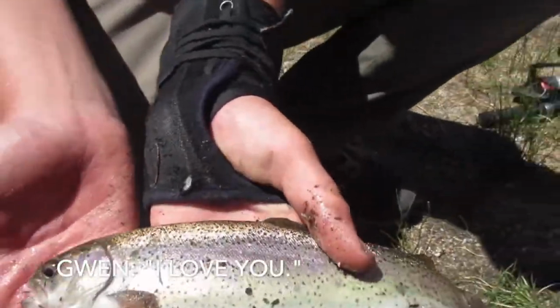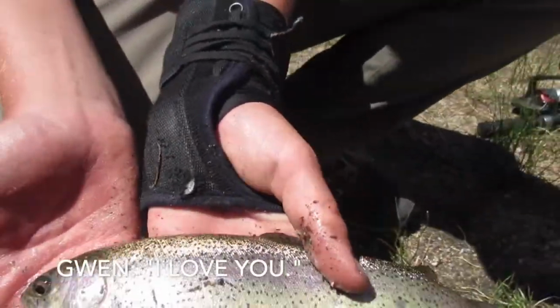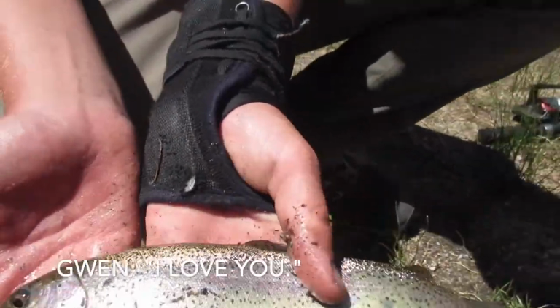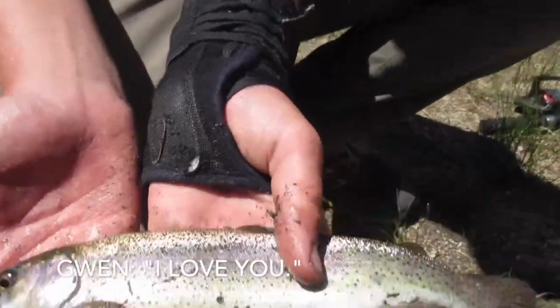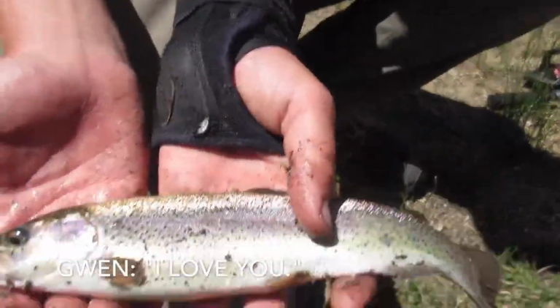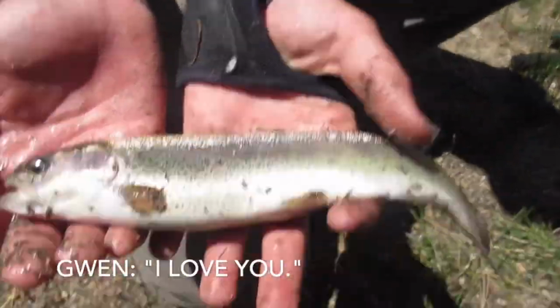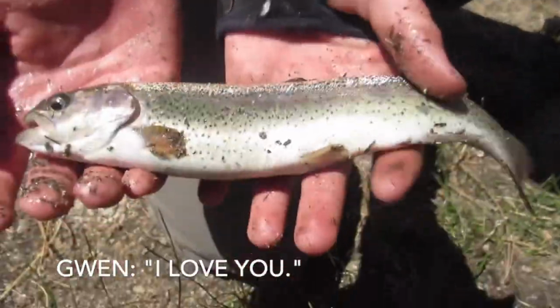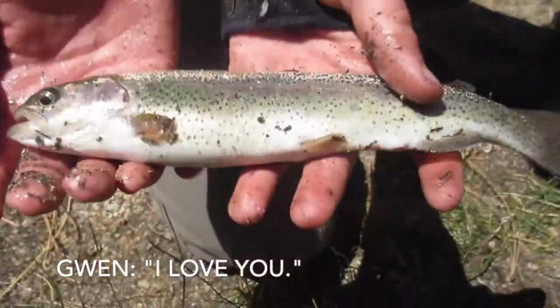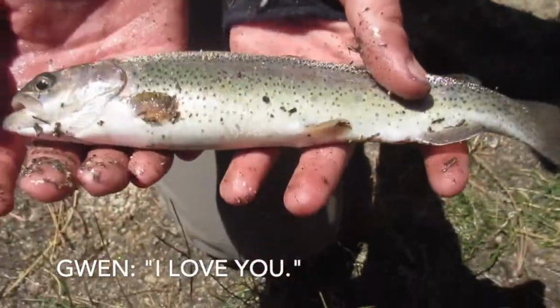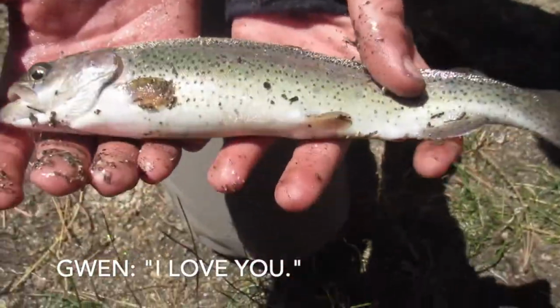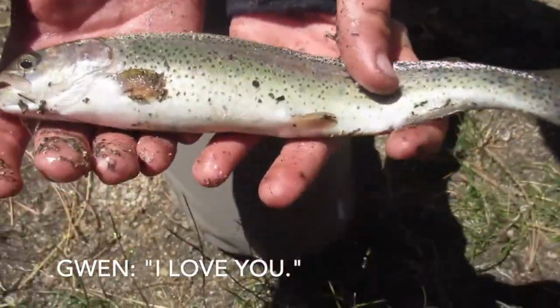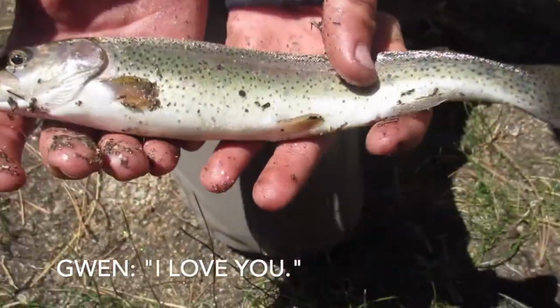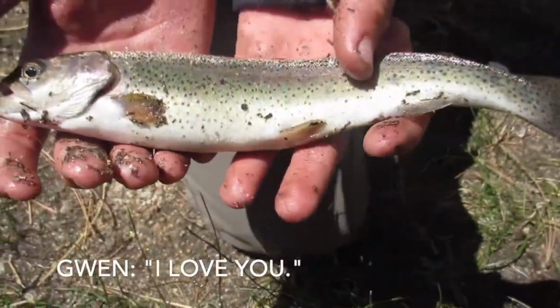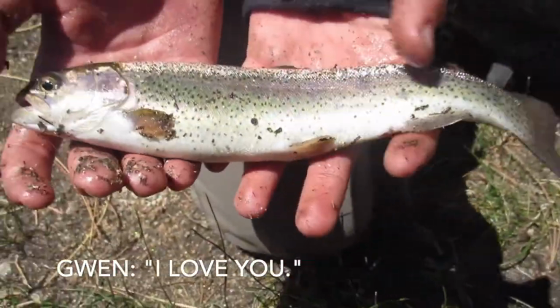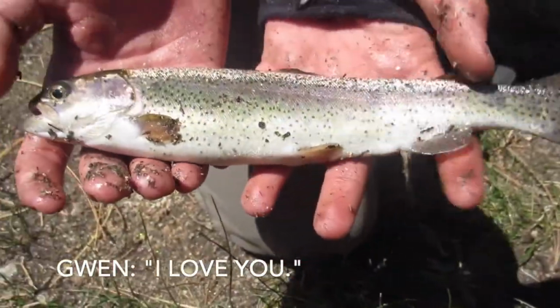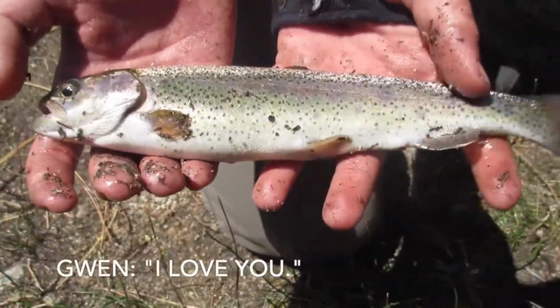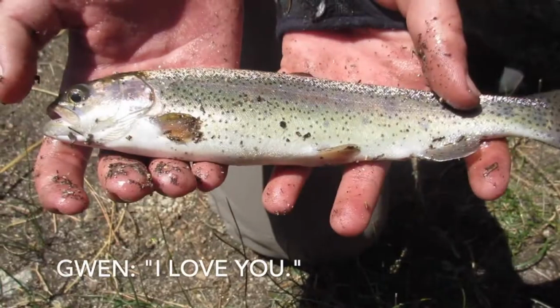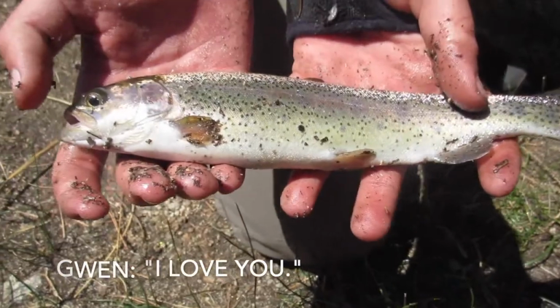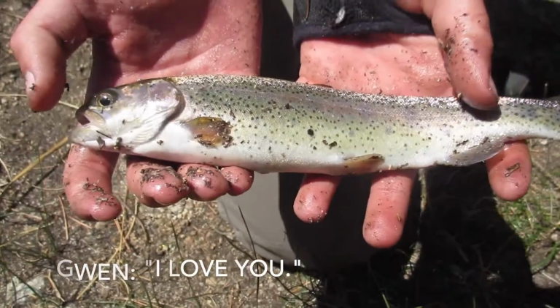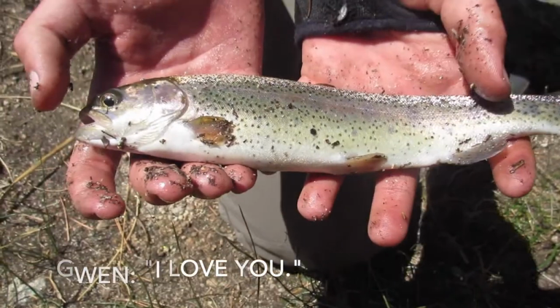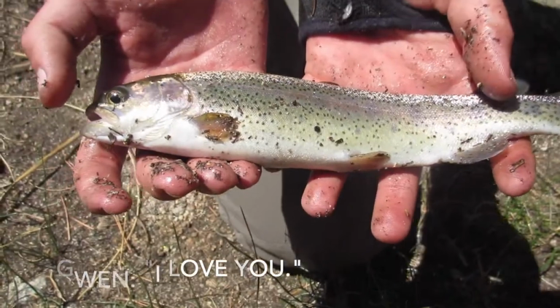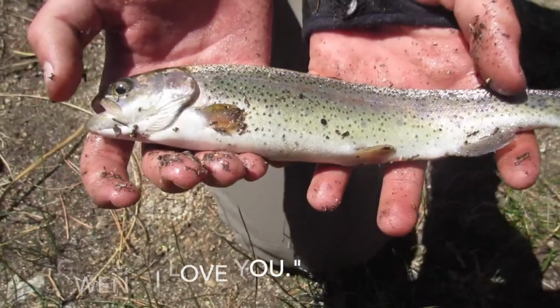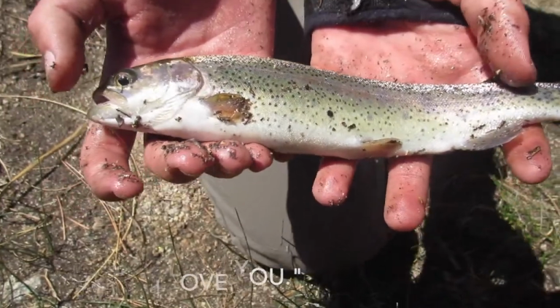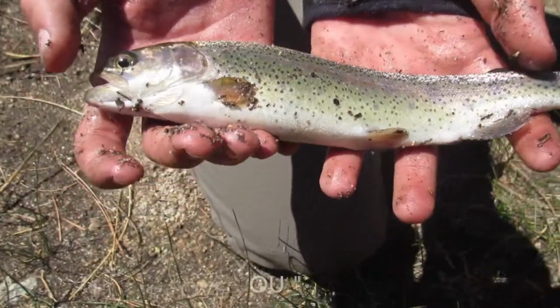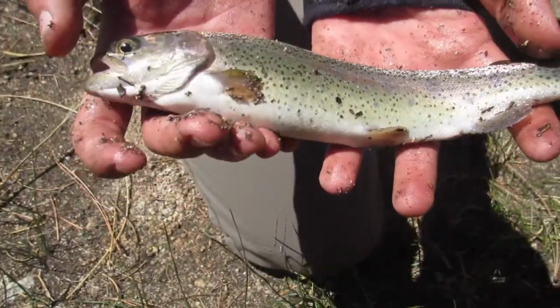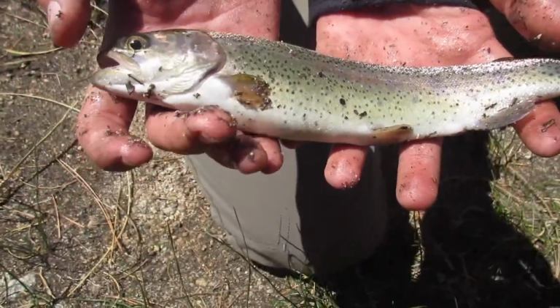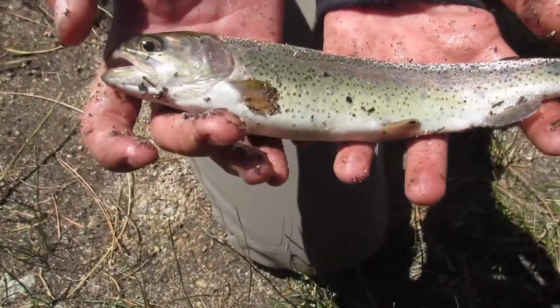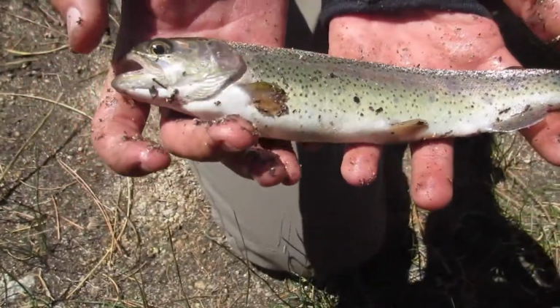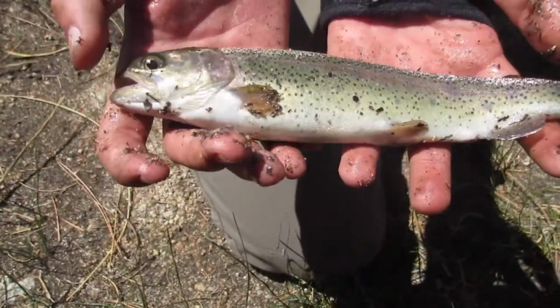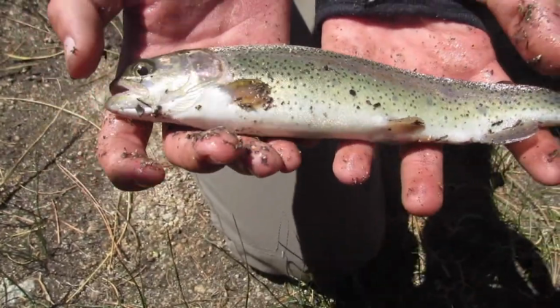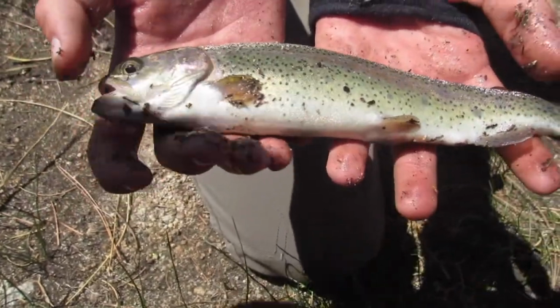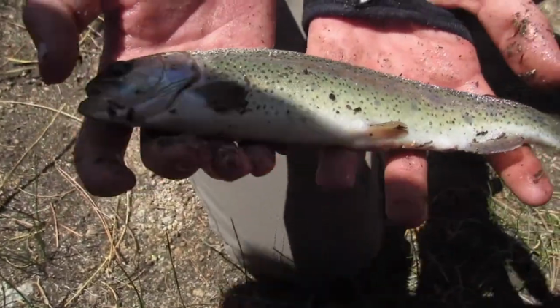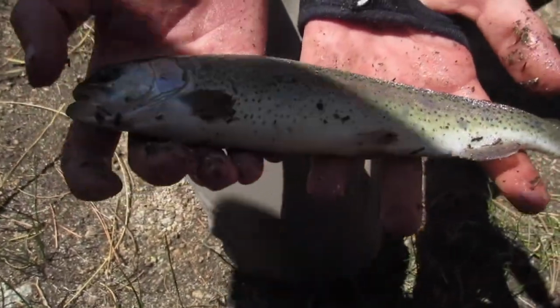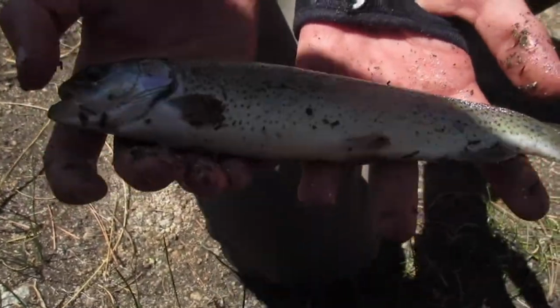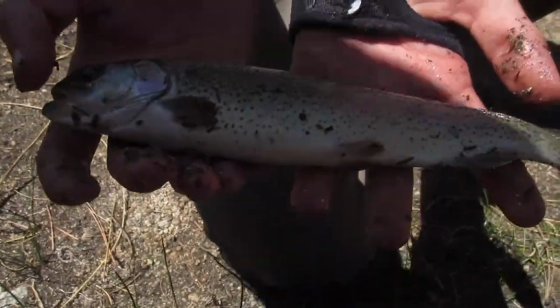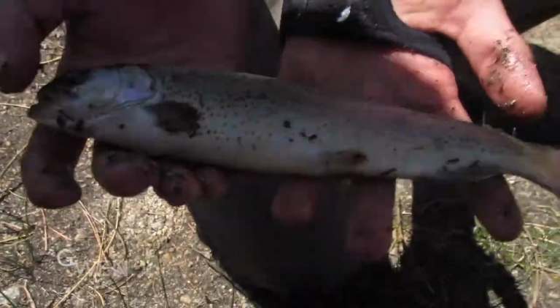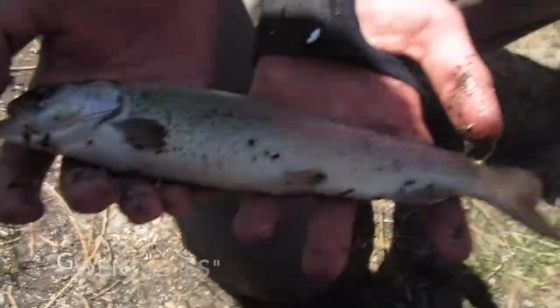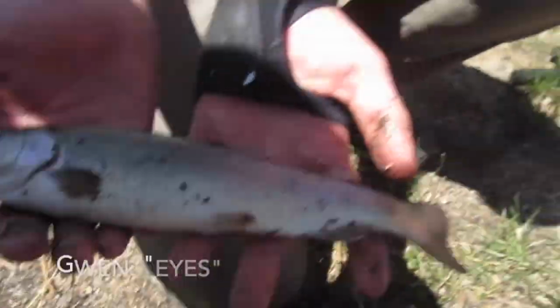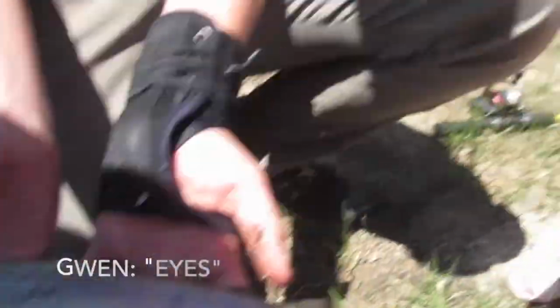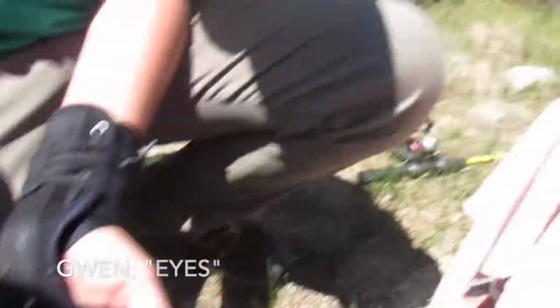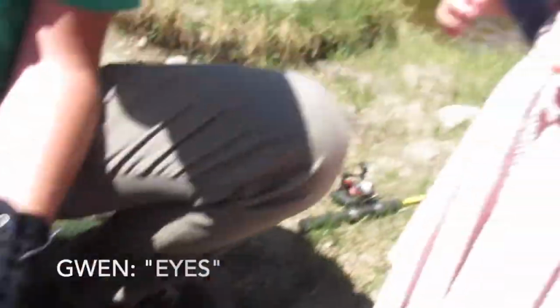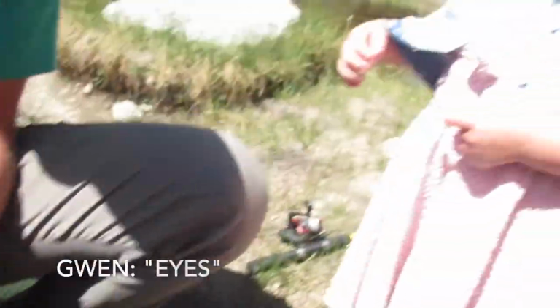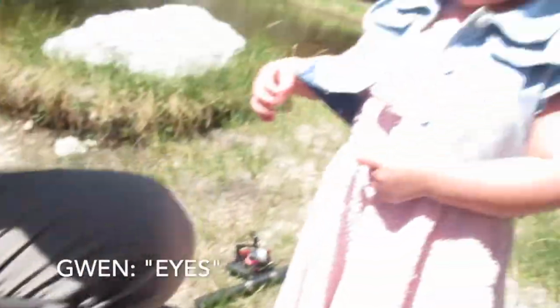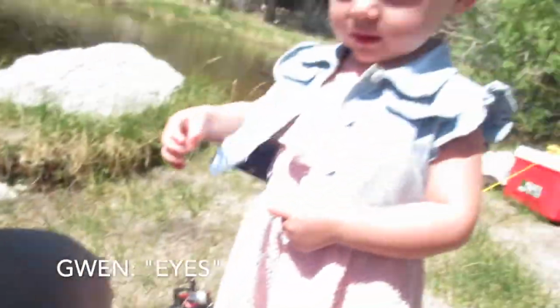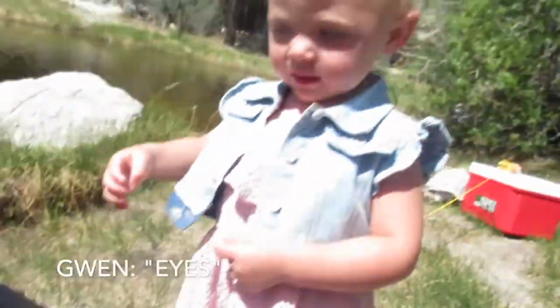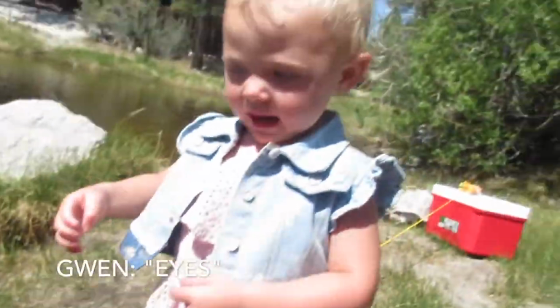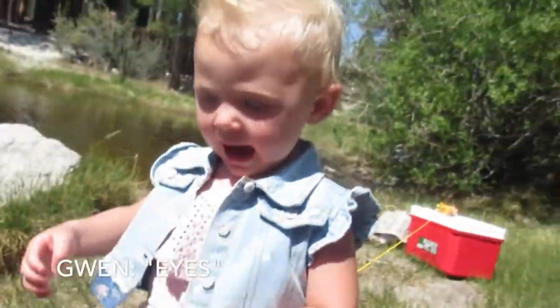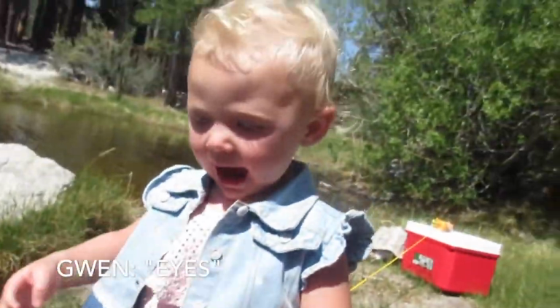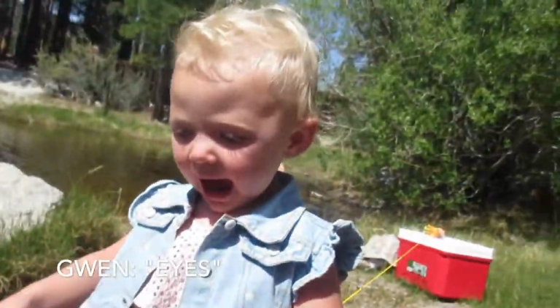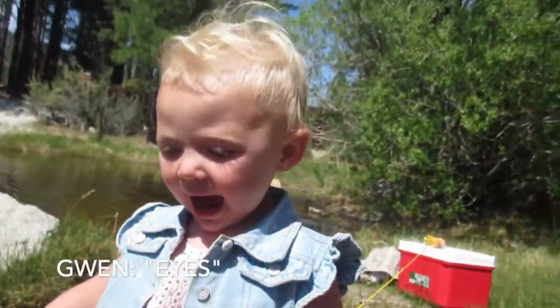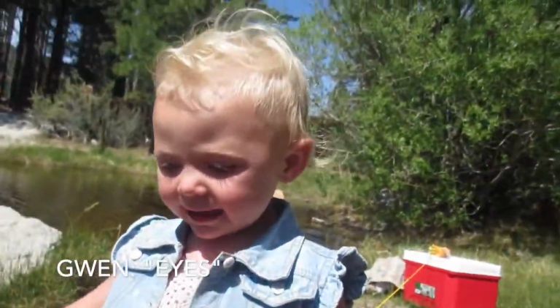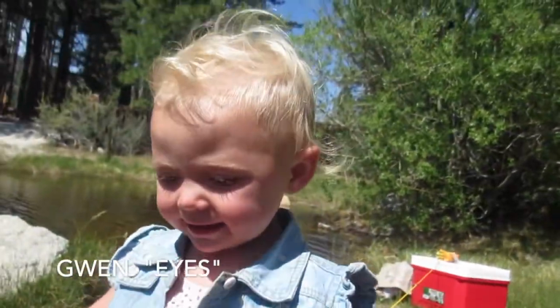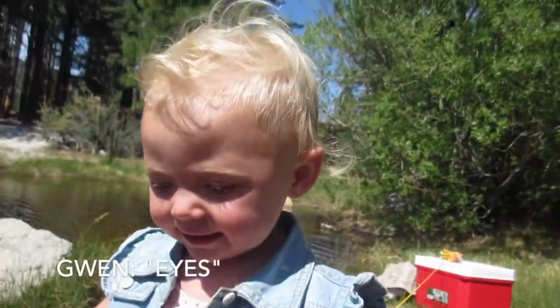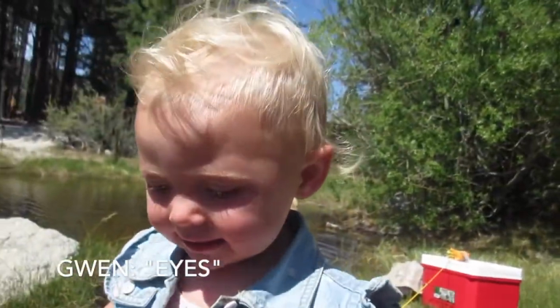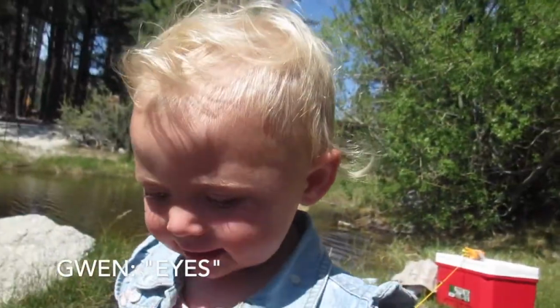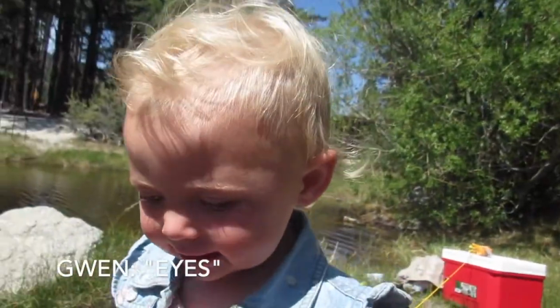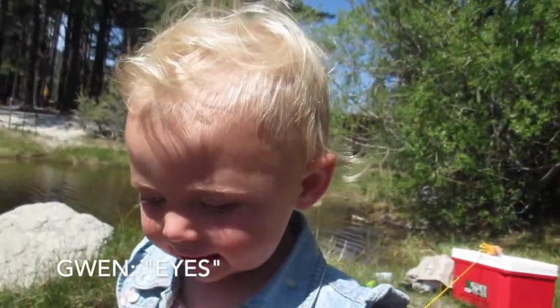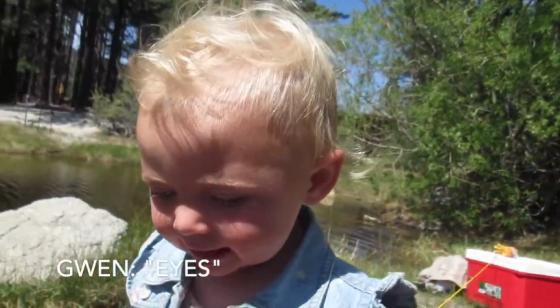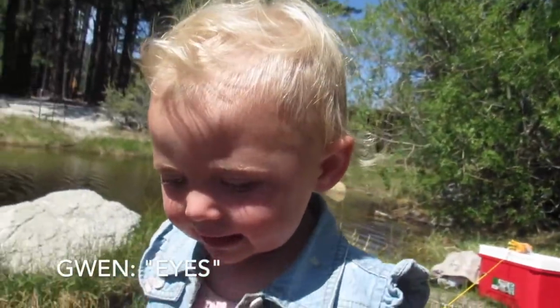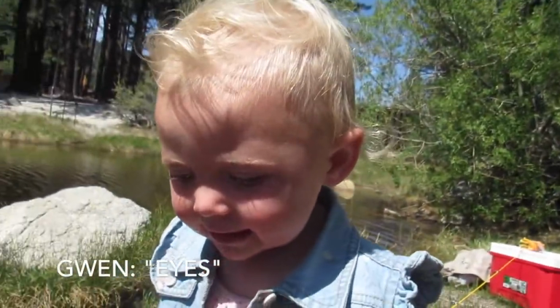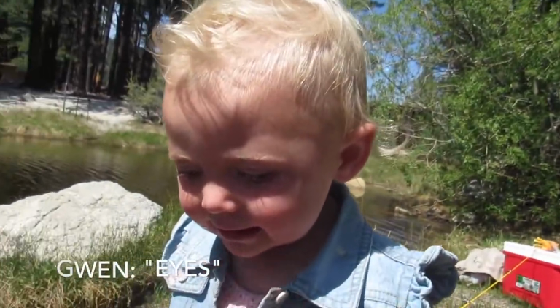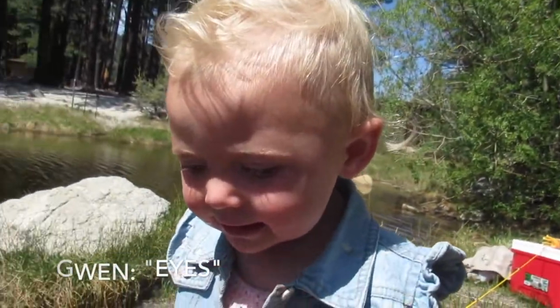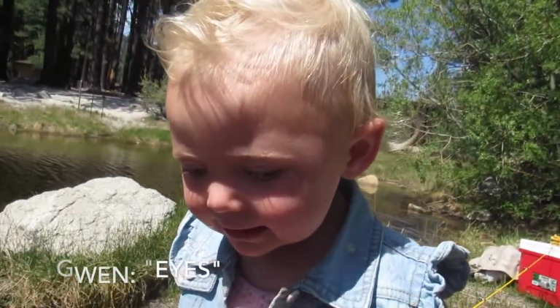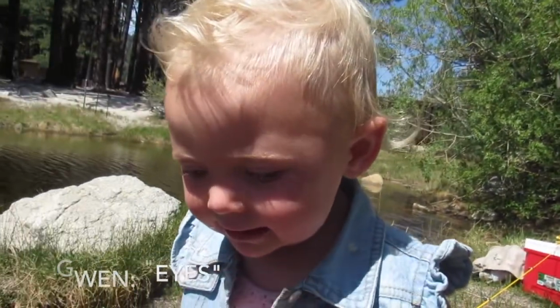You love the fish, Gwen? Look at Gwen's reaction. Look at the fish, Gwen.